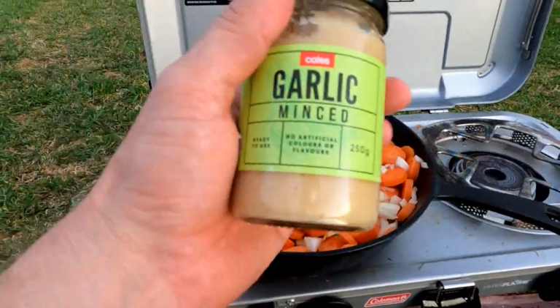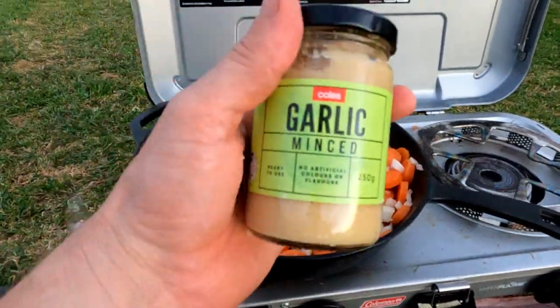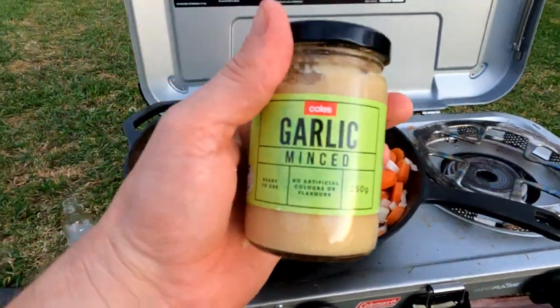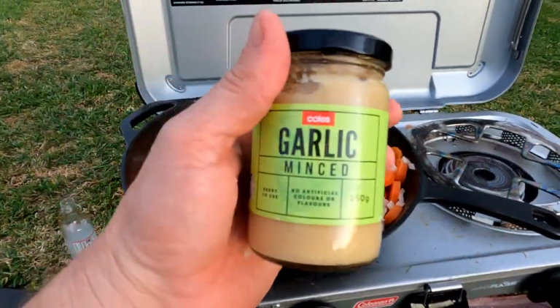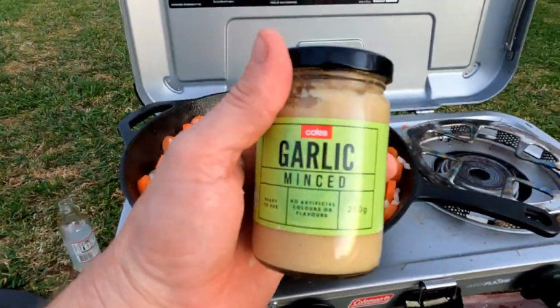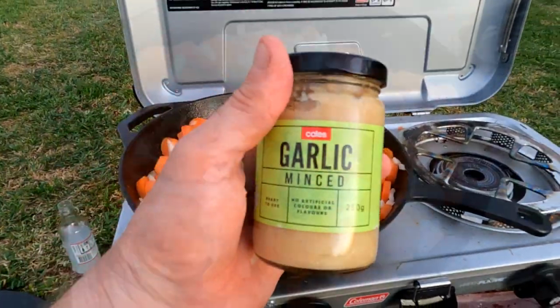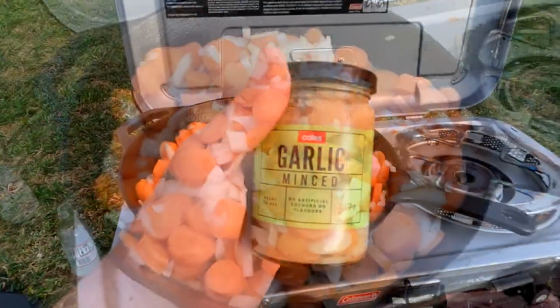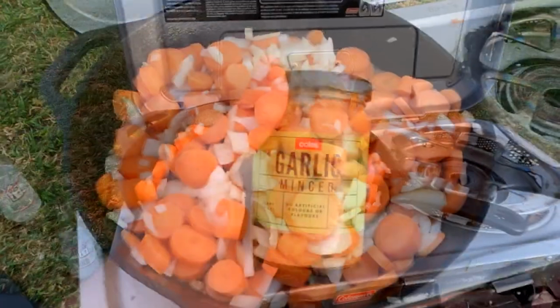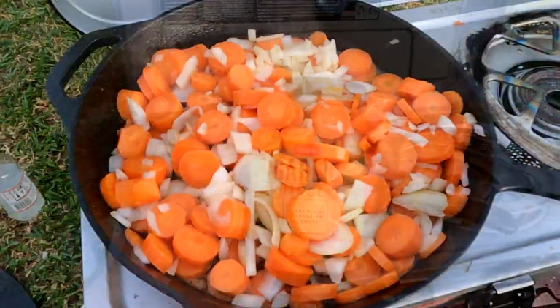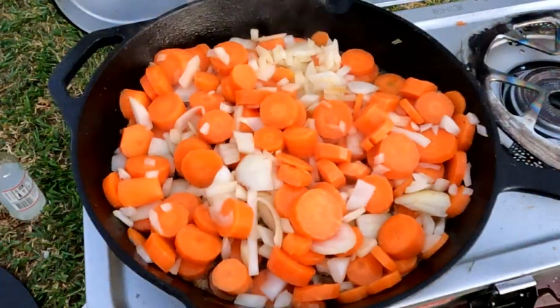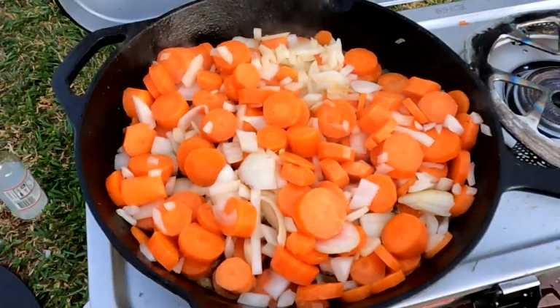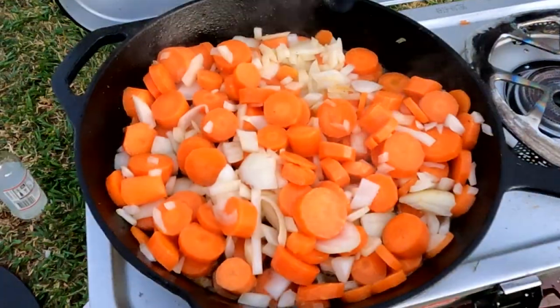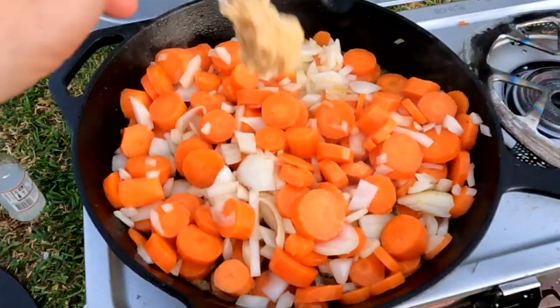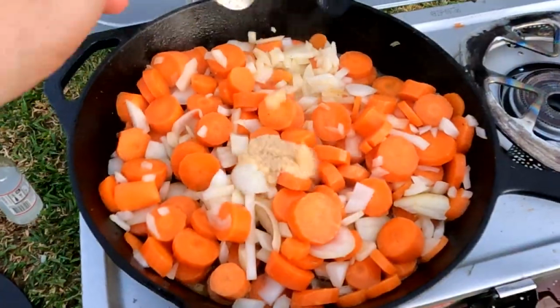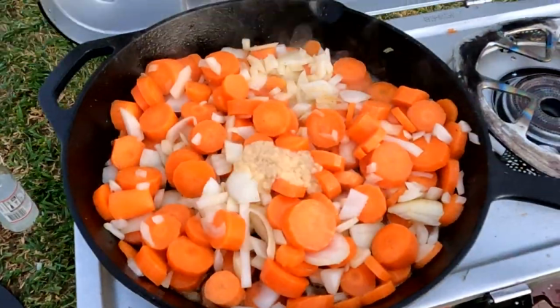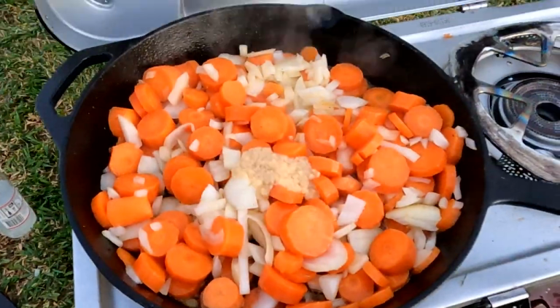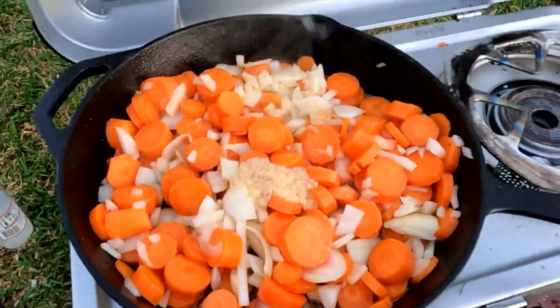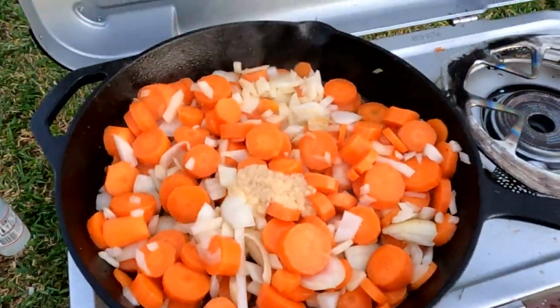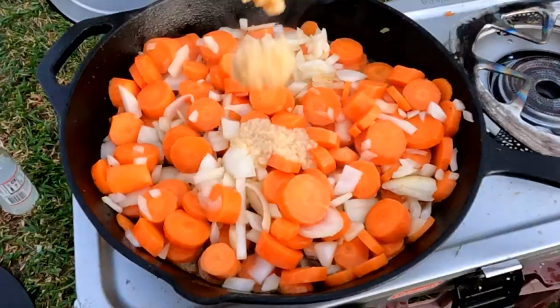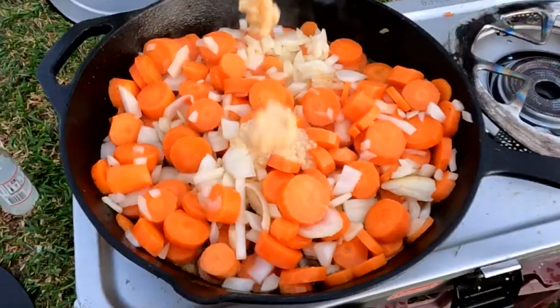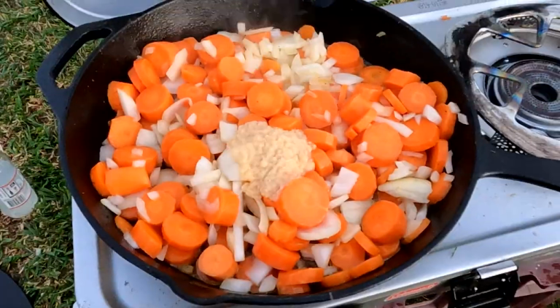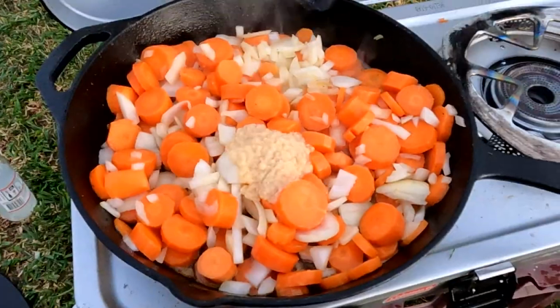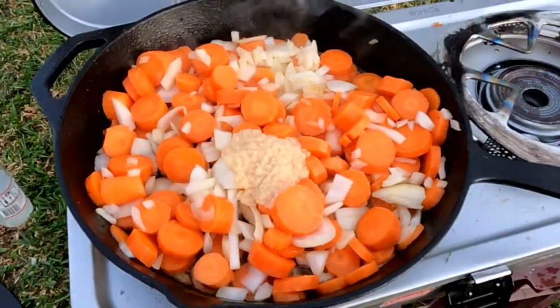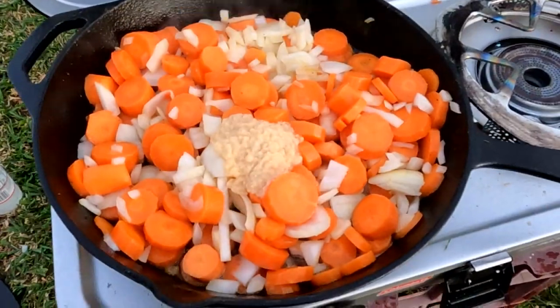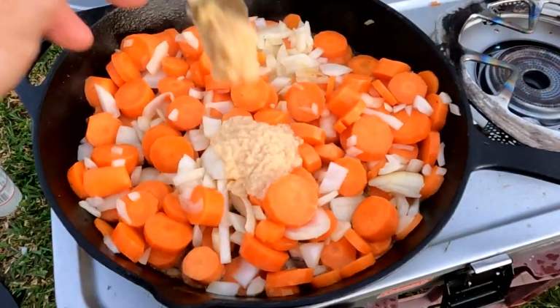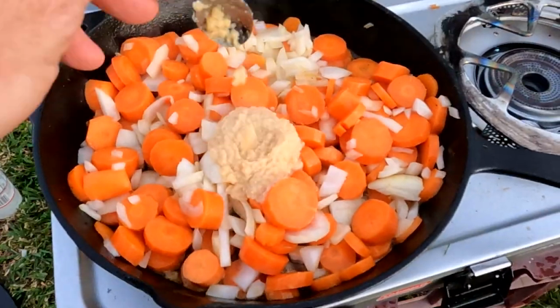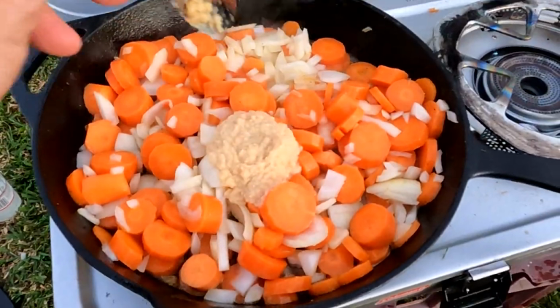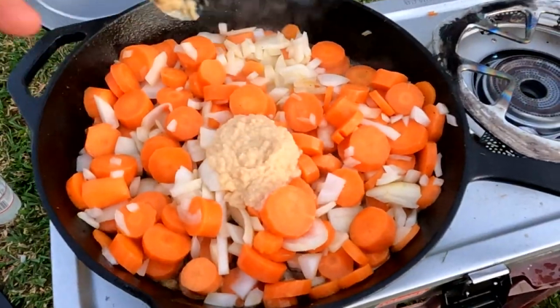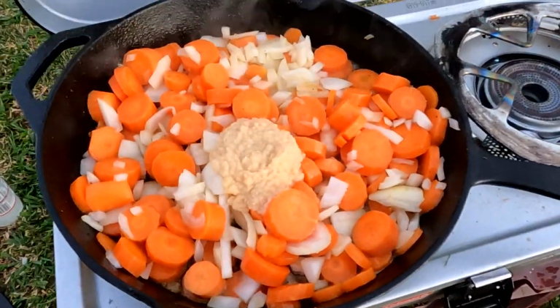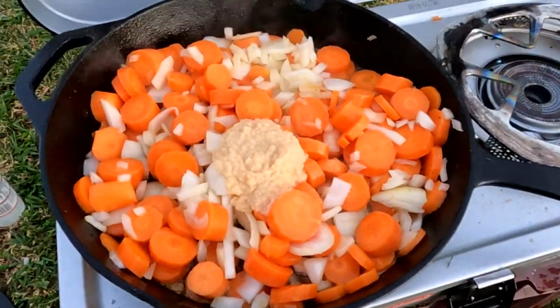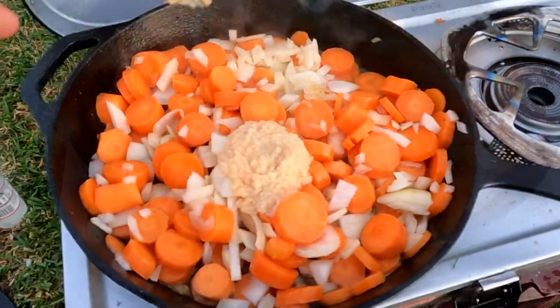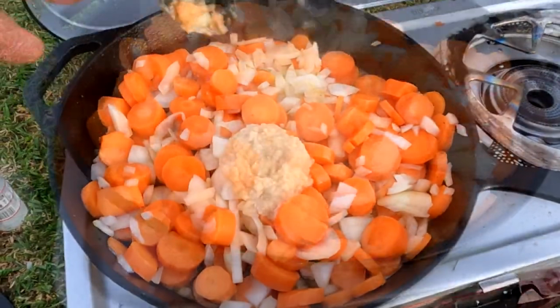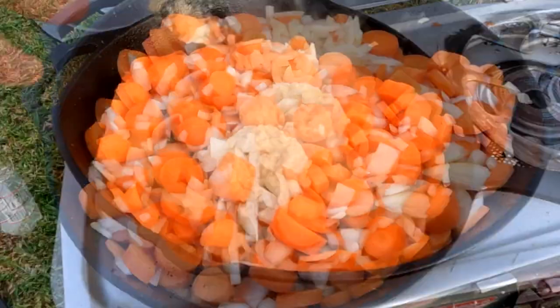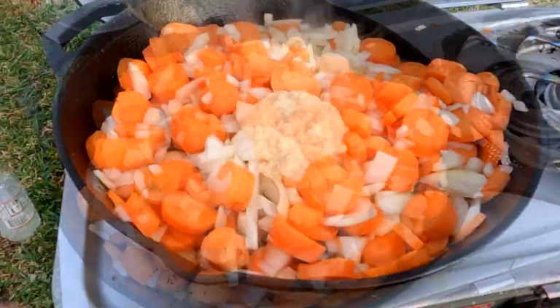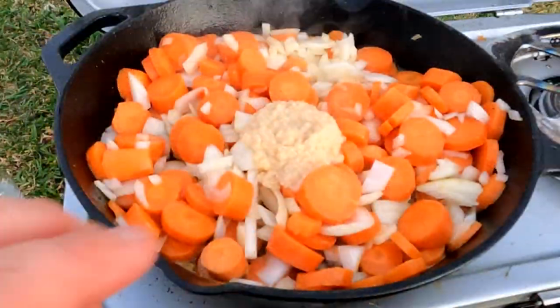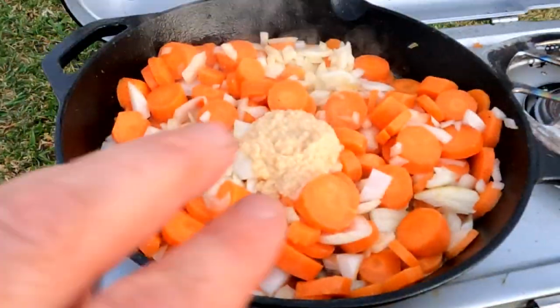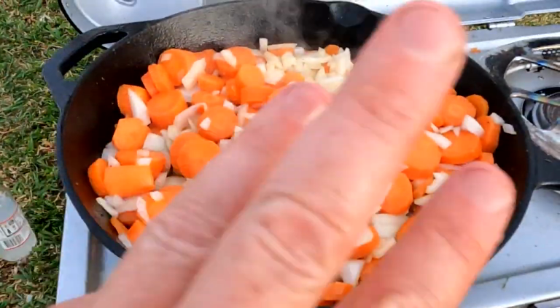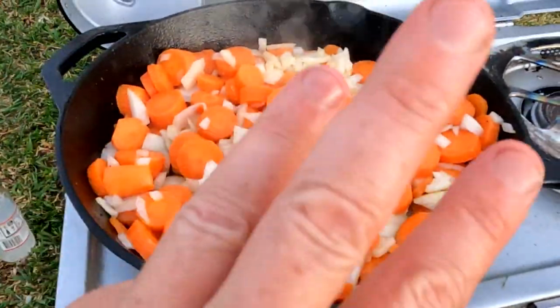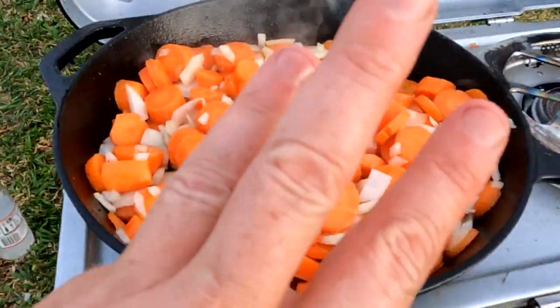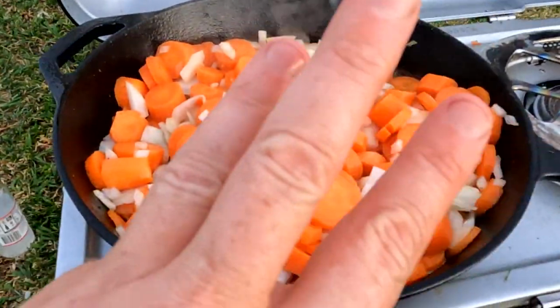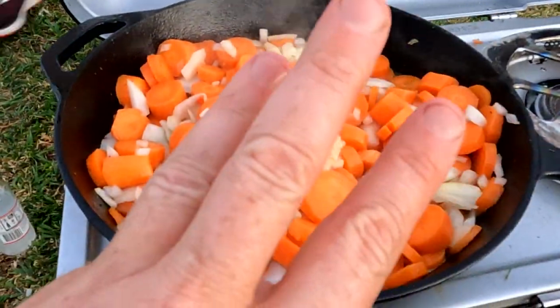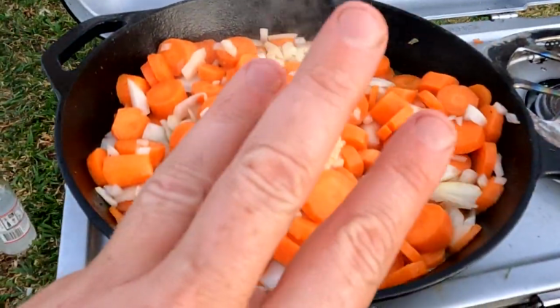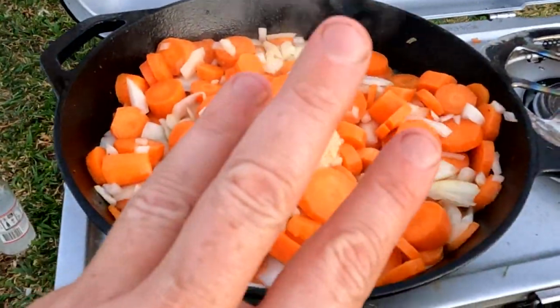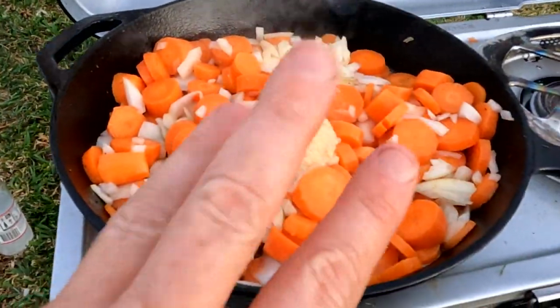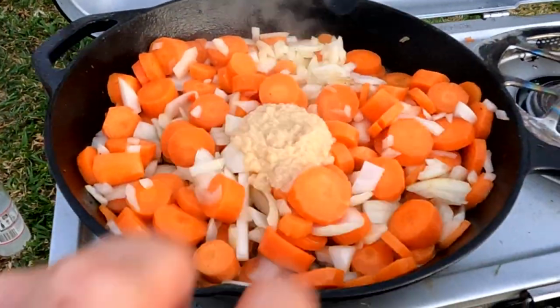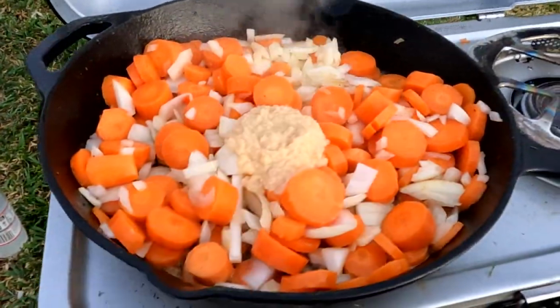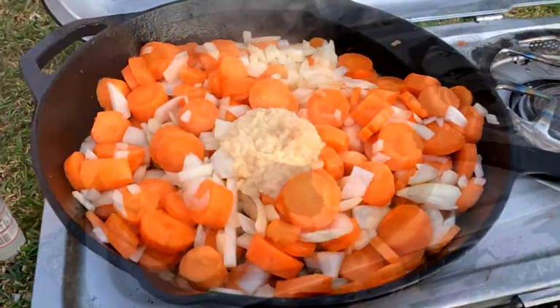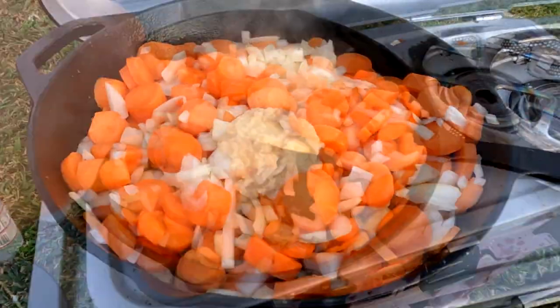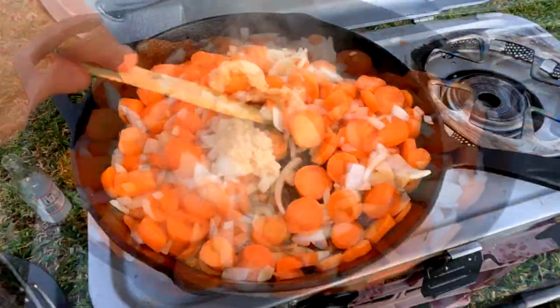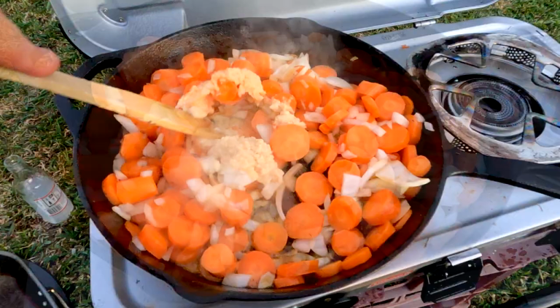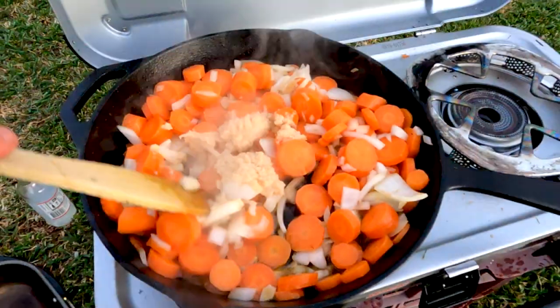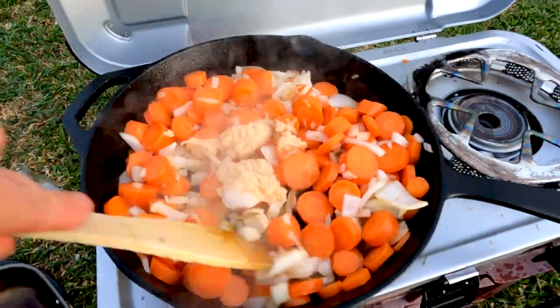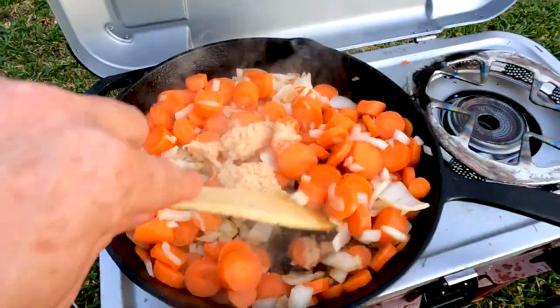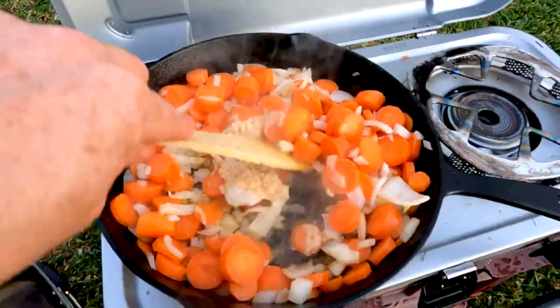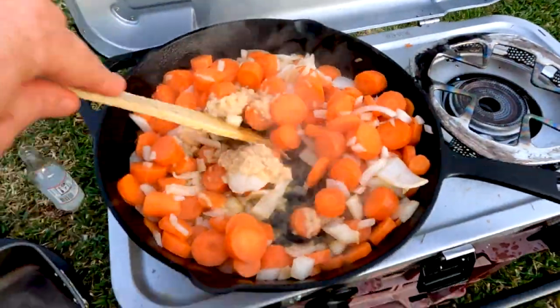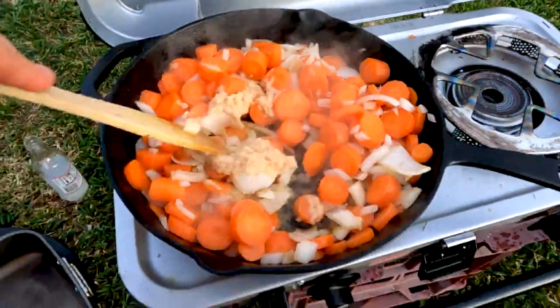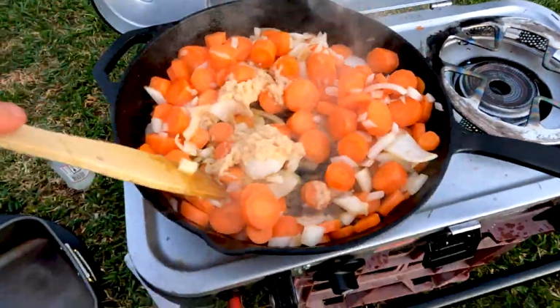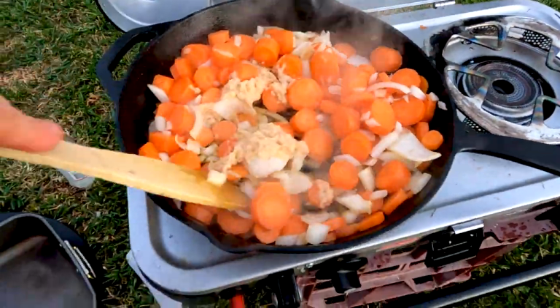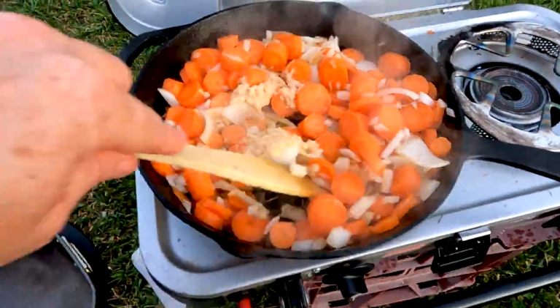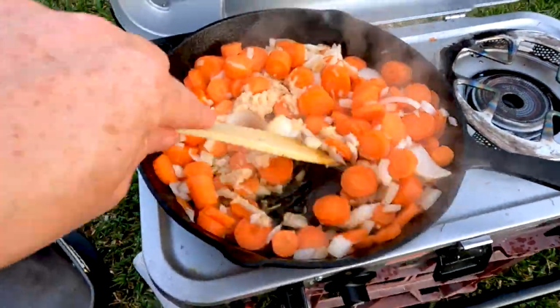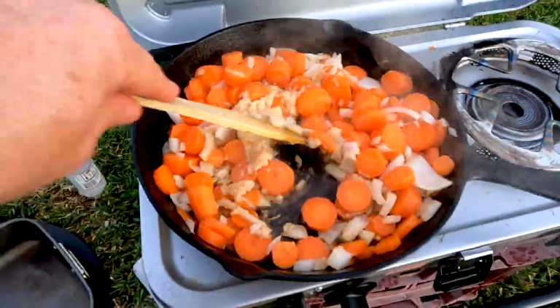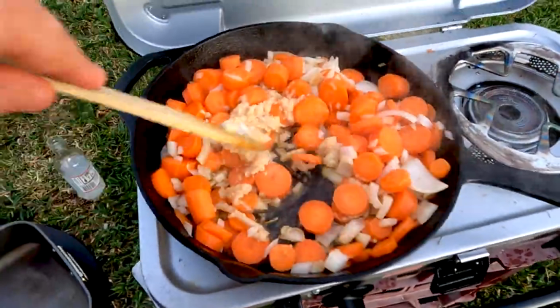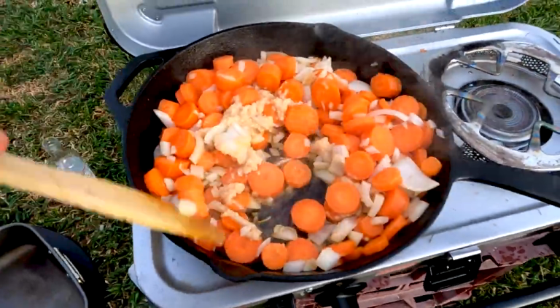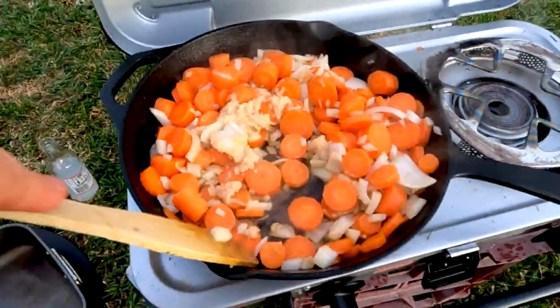Now it's time for the garlic. Throw in three heaped teaspoons or three cloves of garlic, and stir that right through.